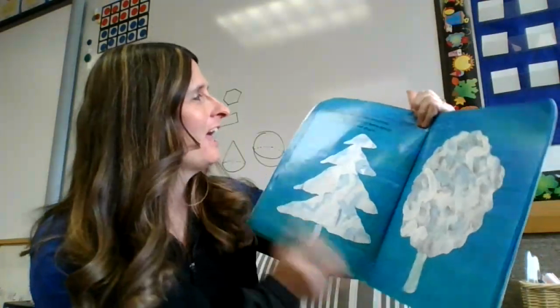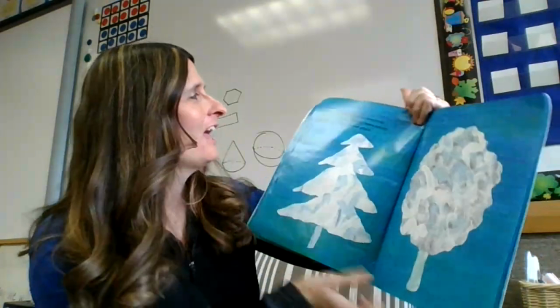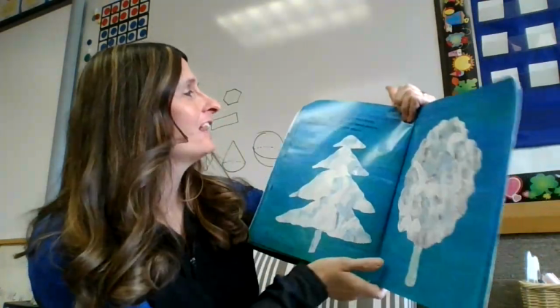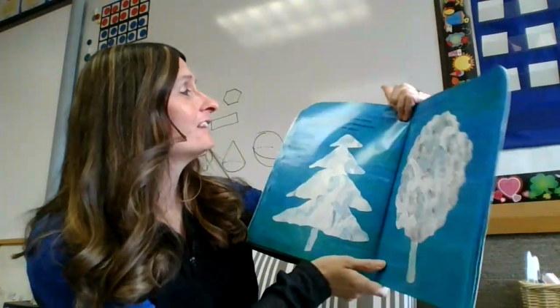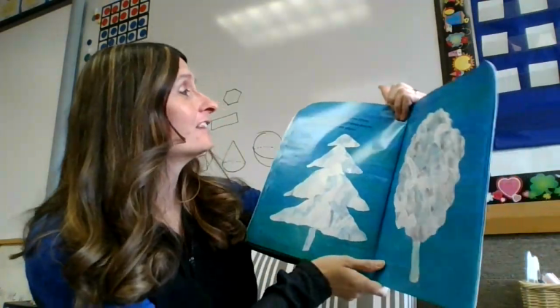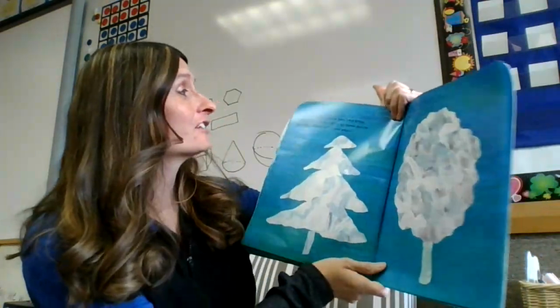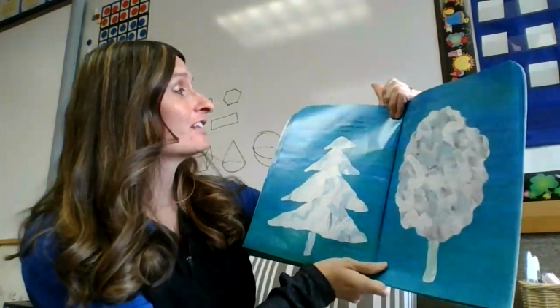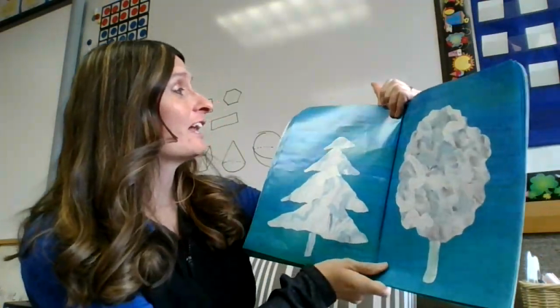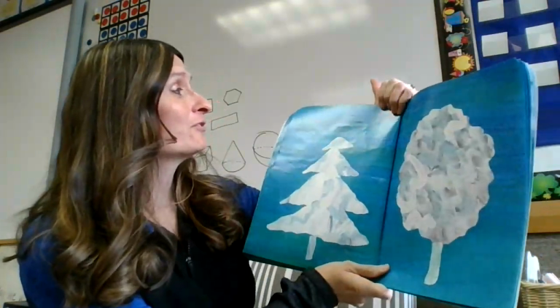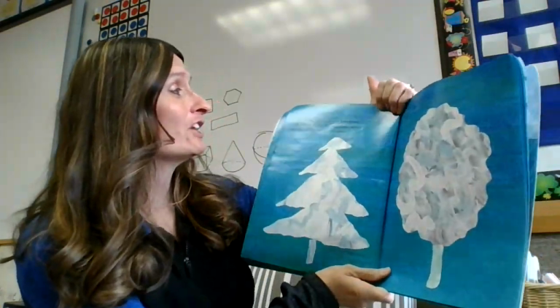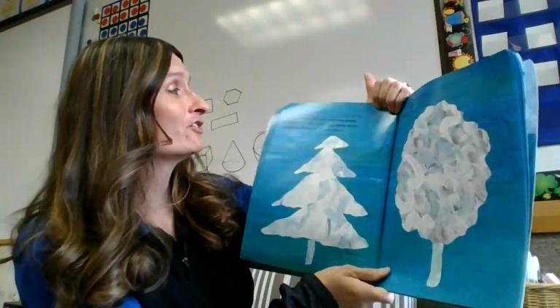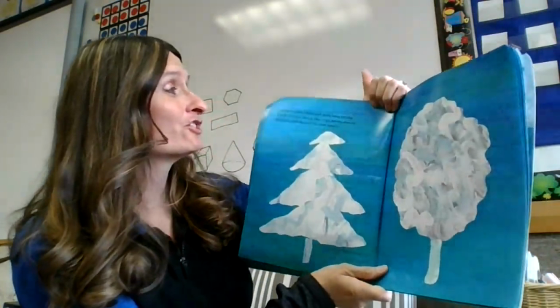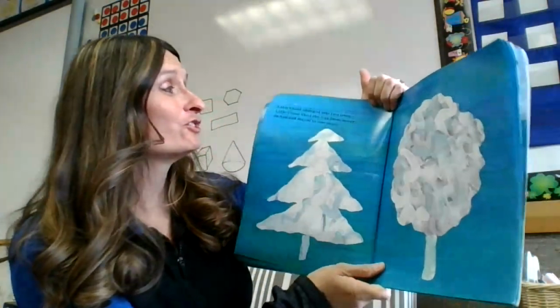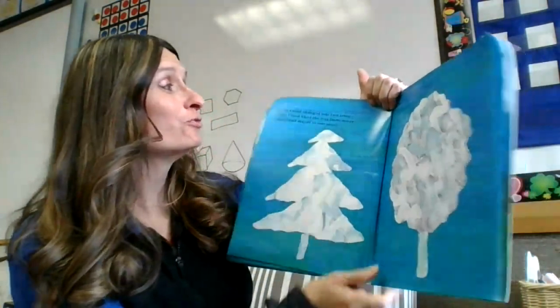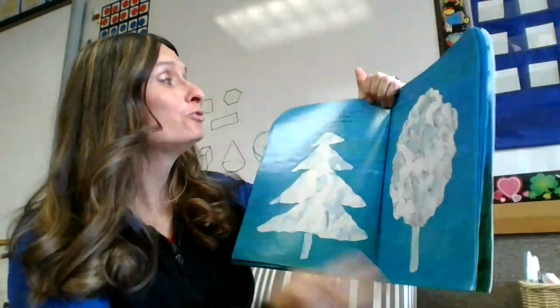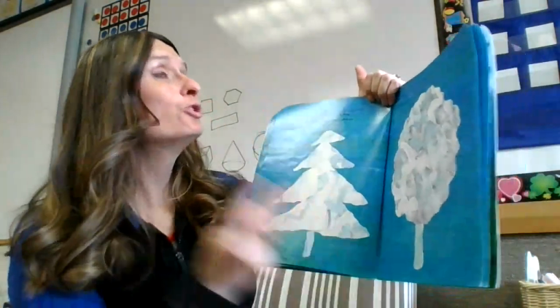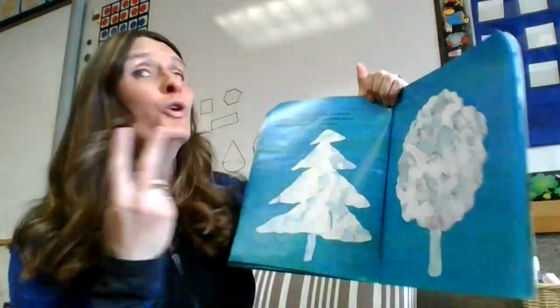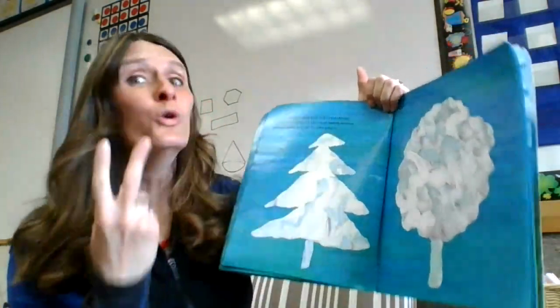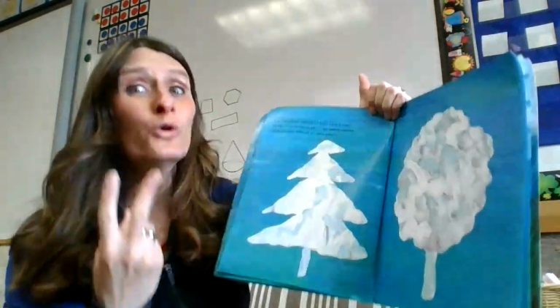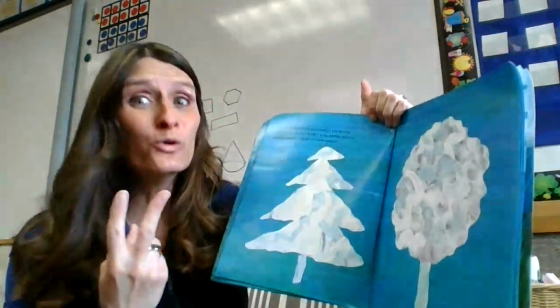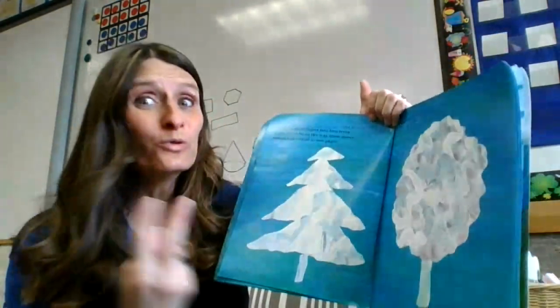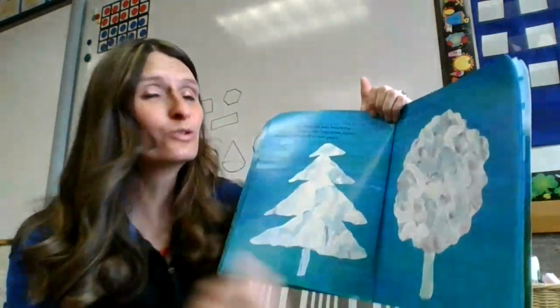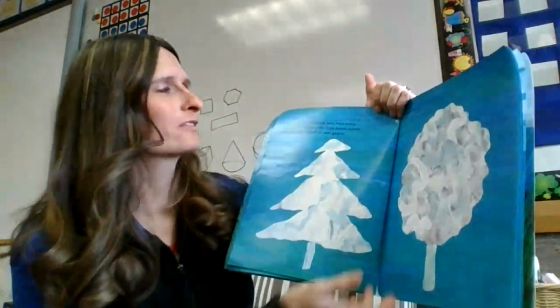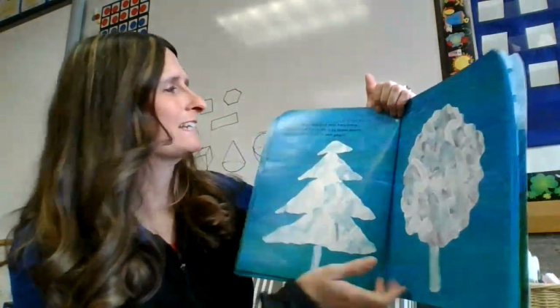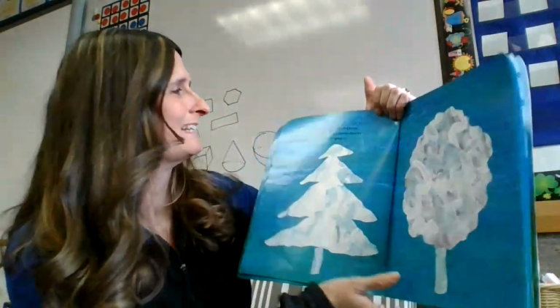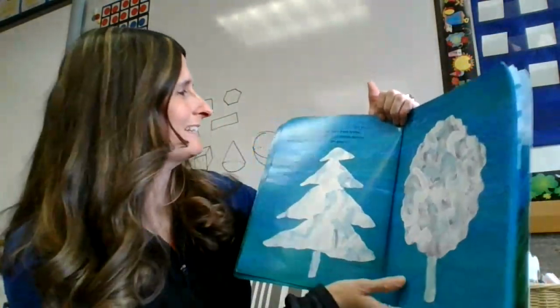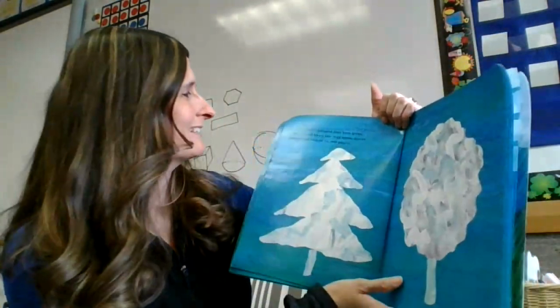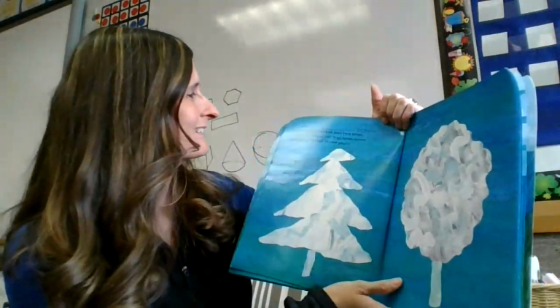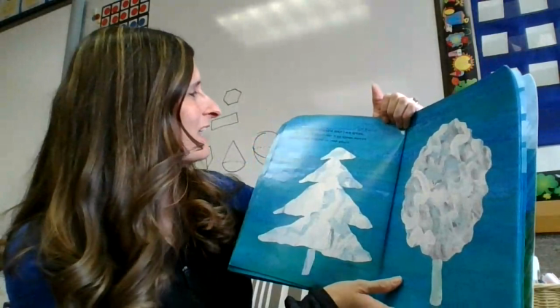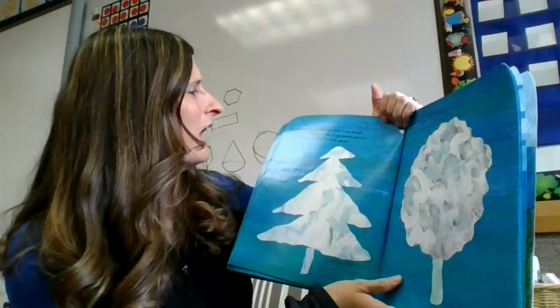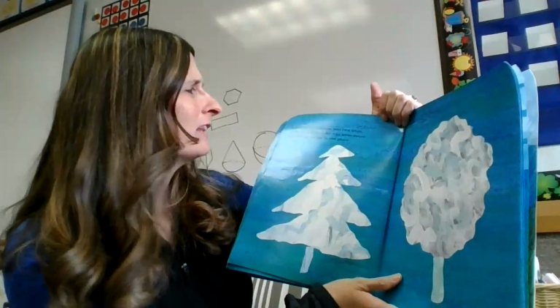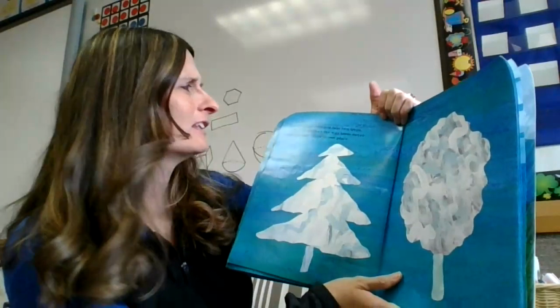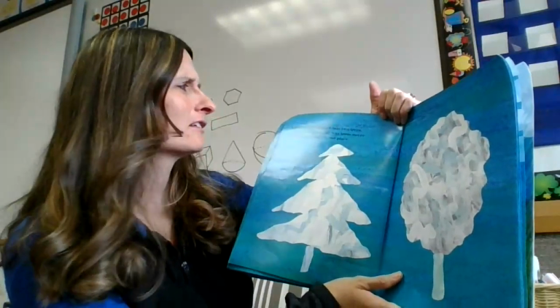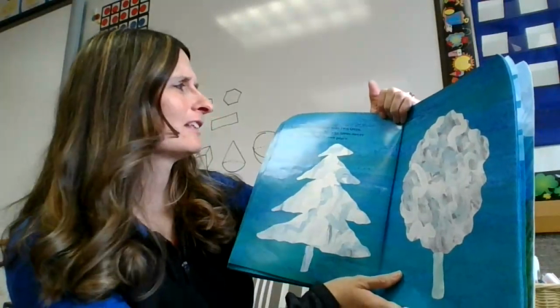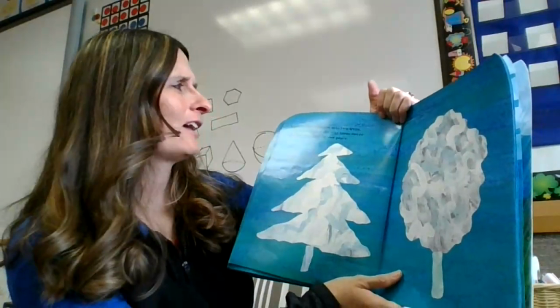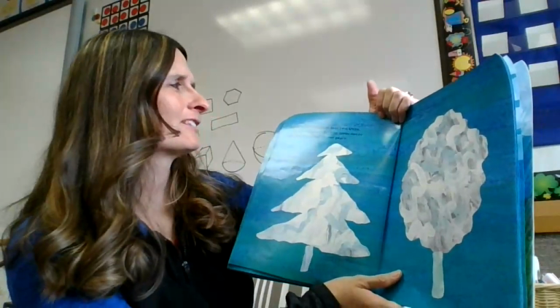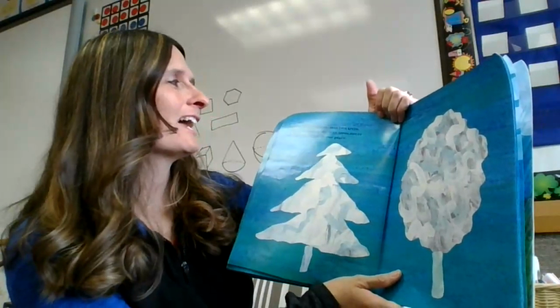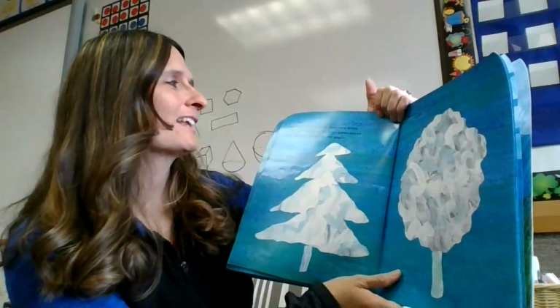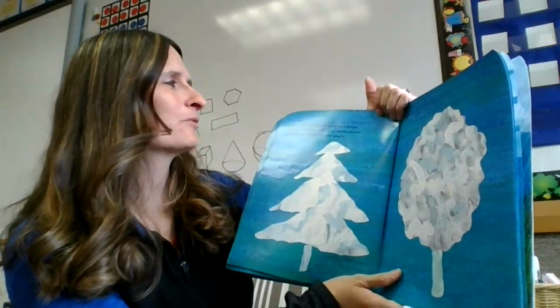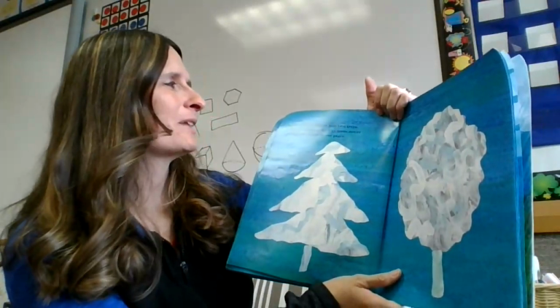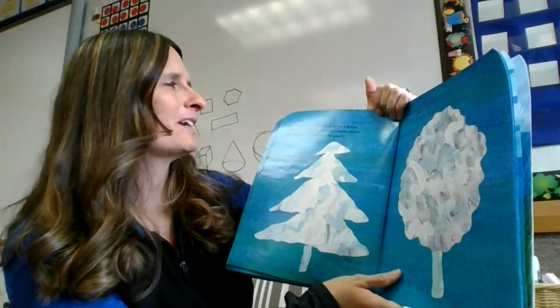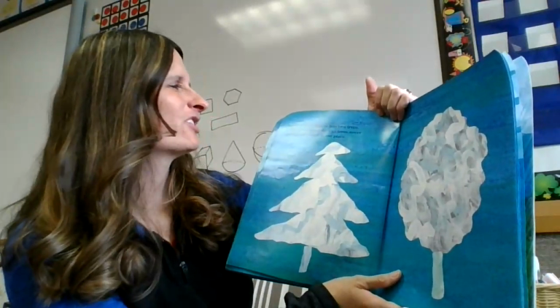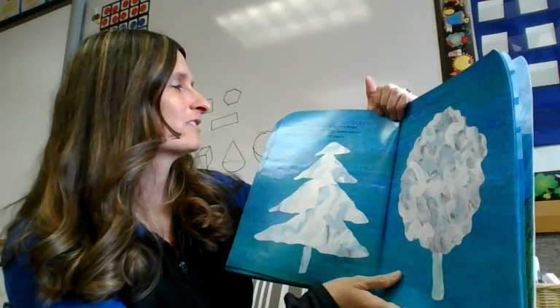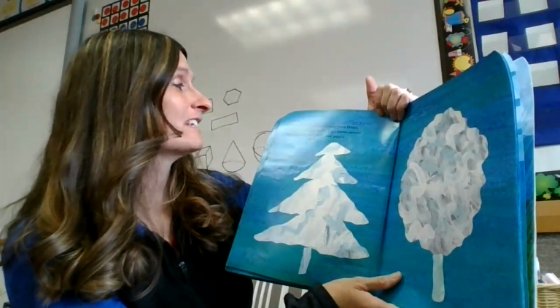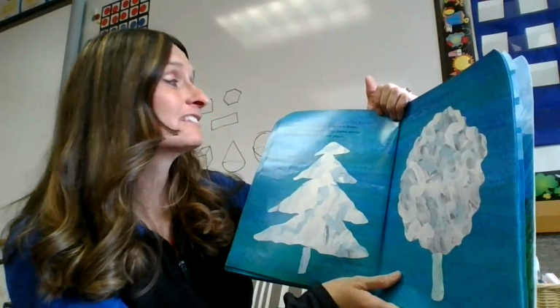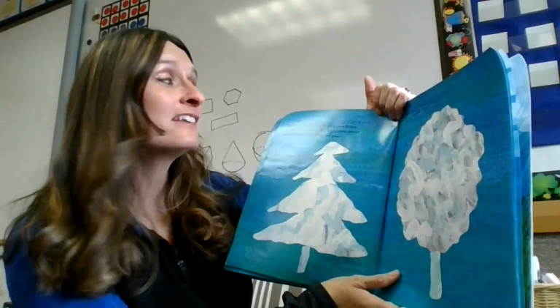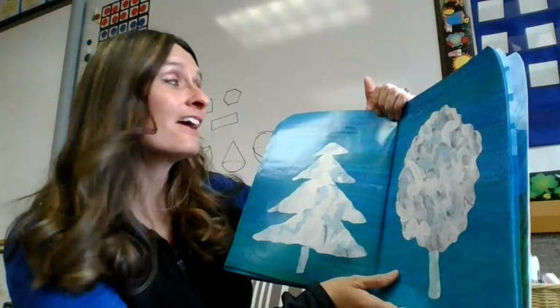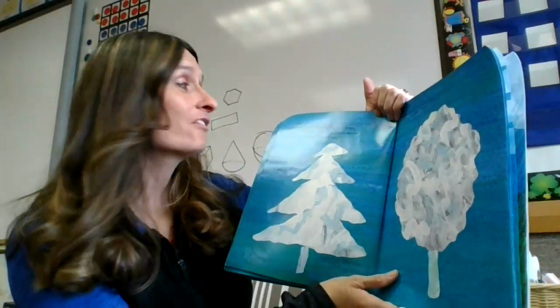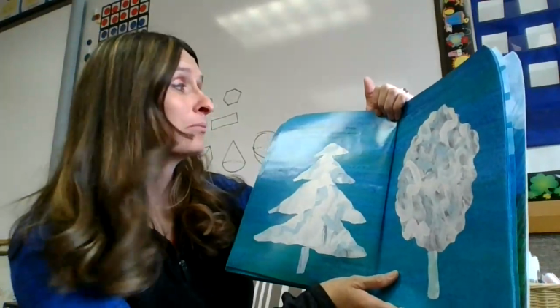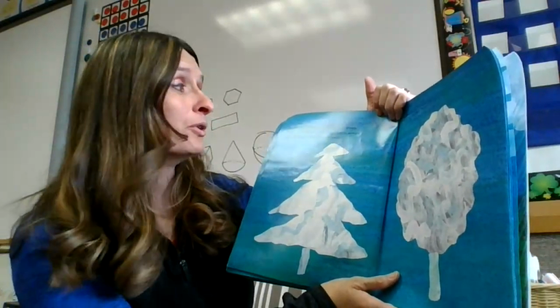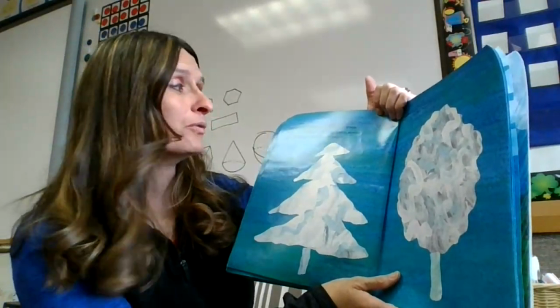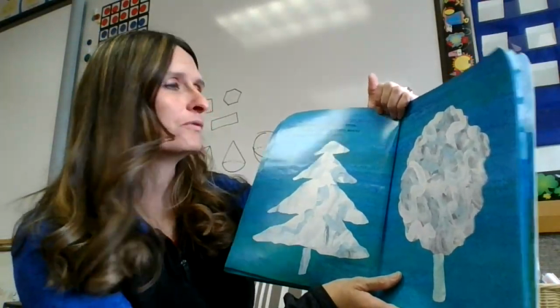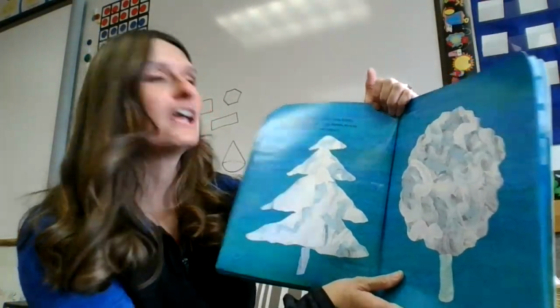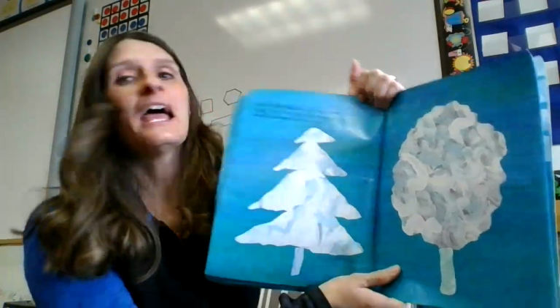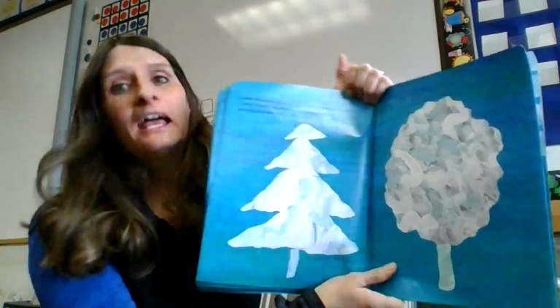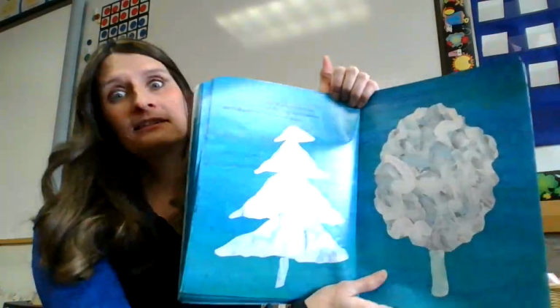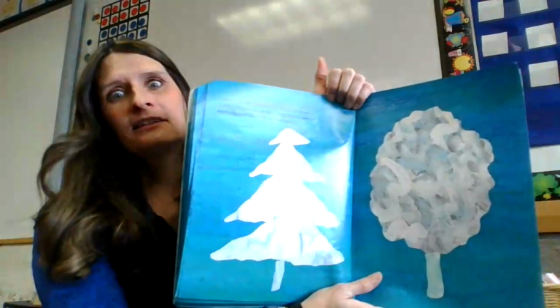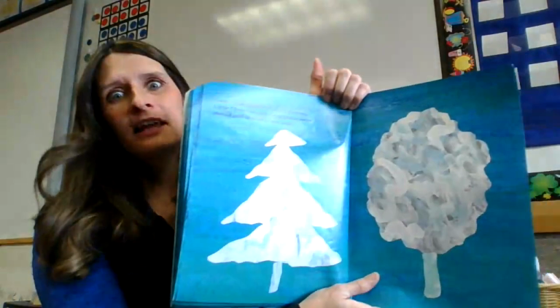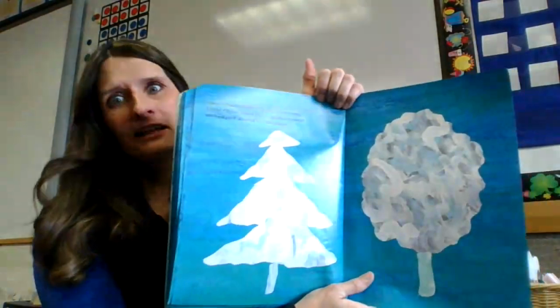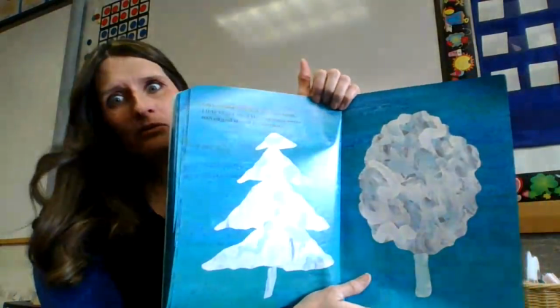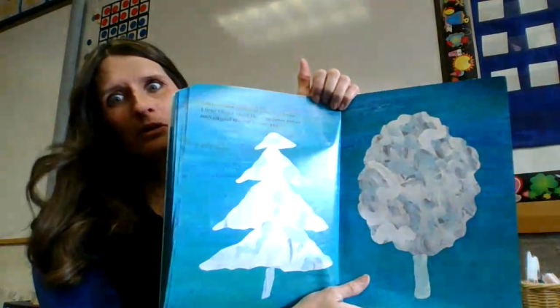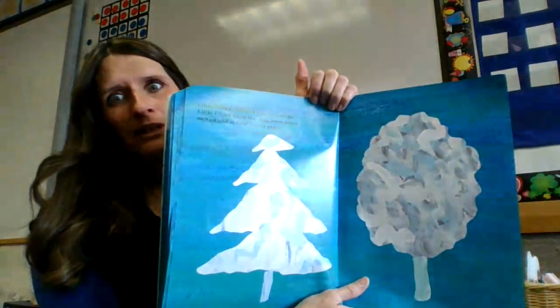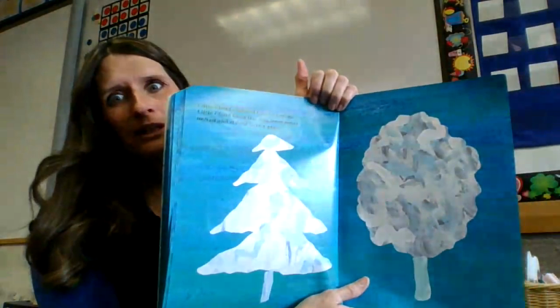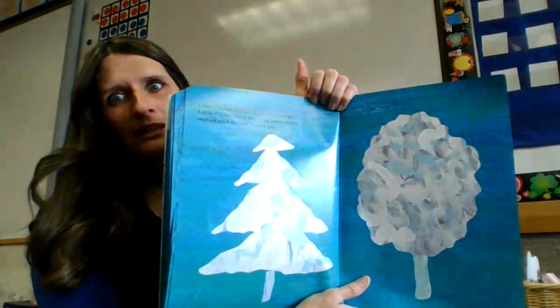Little Cloud changed into two trees. Little Cloud liked the way the trees never moved and stayed in one place.